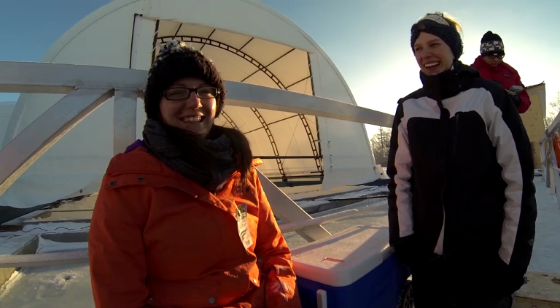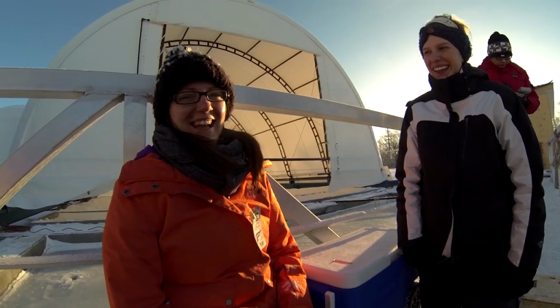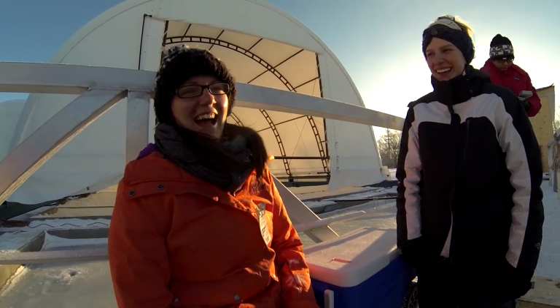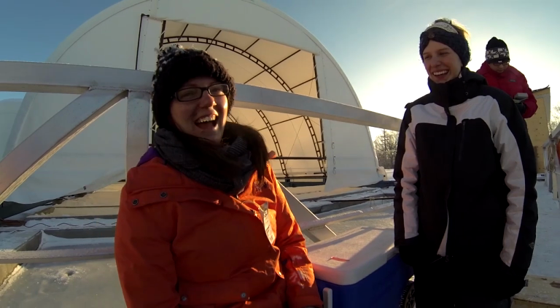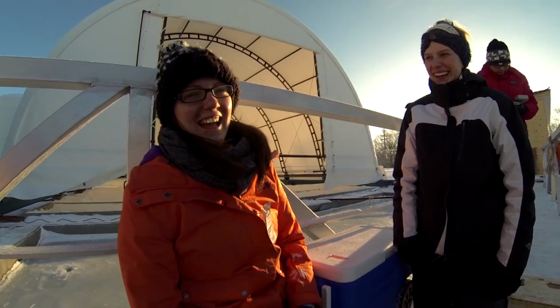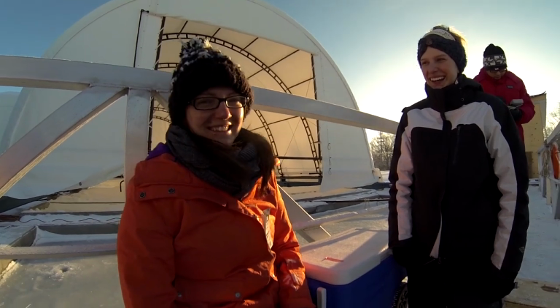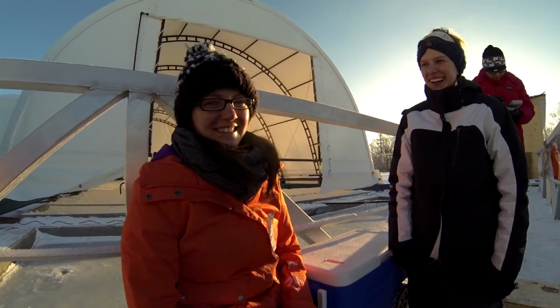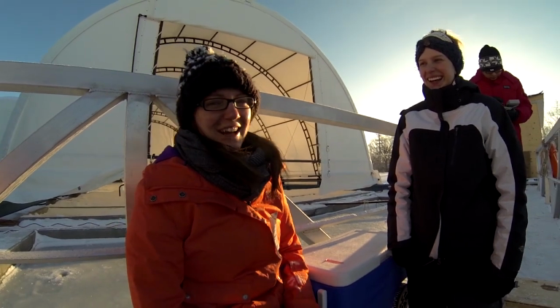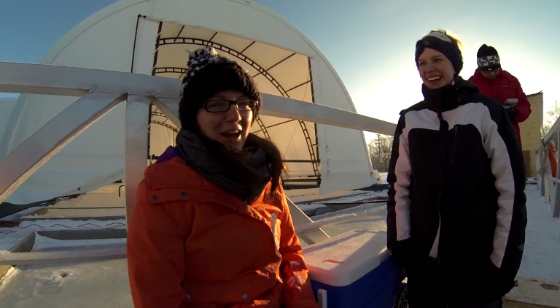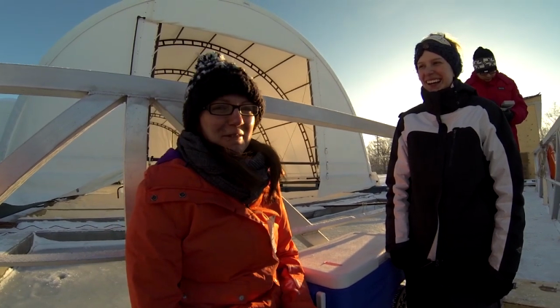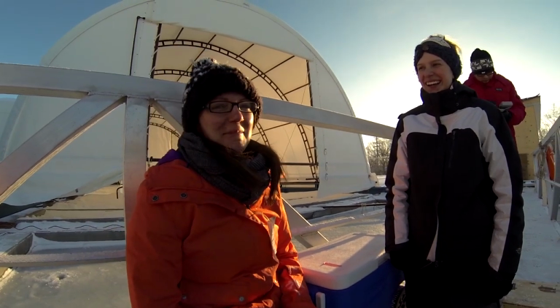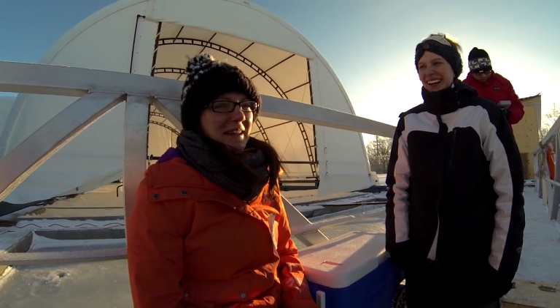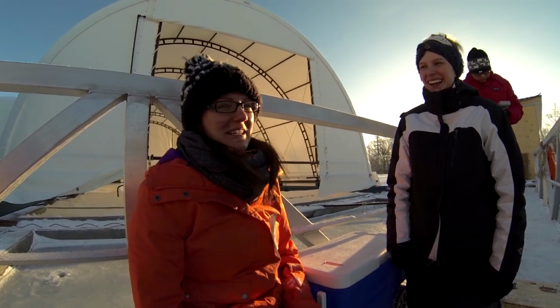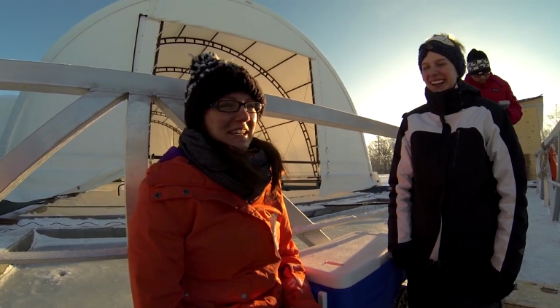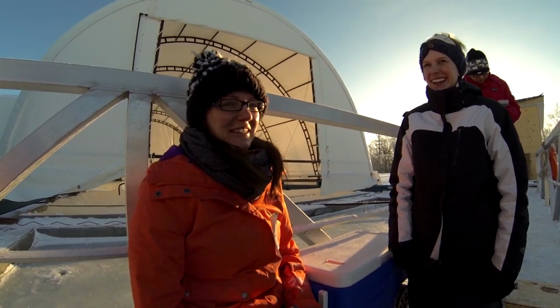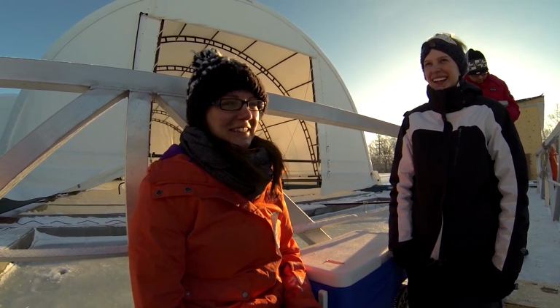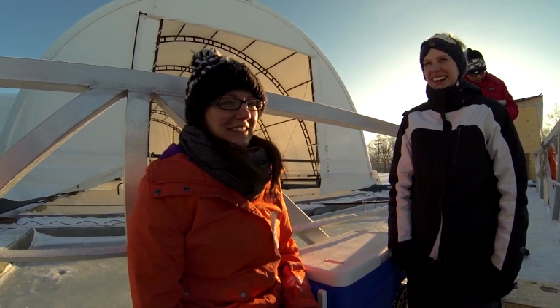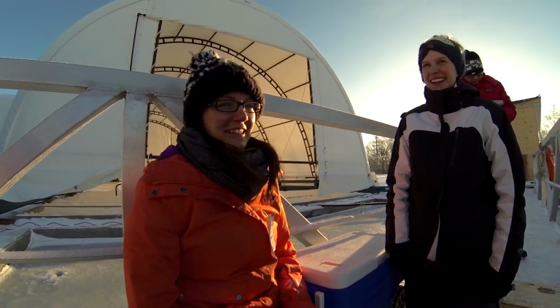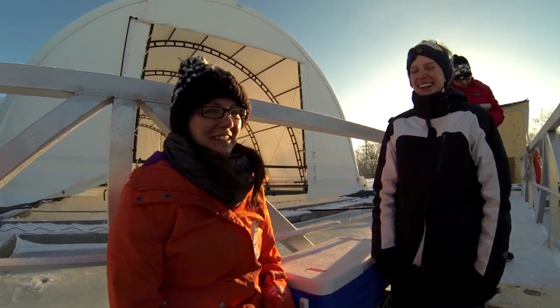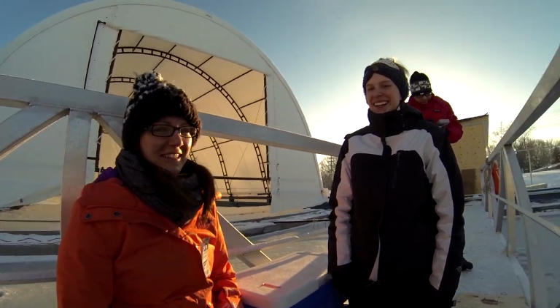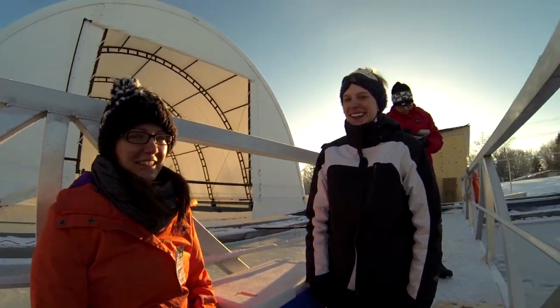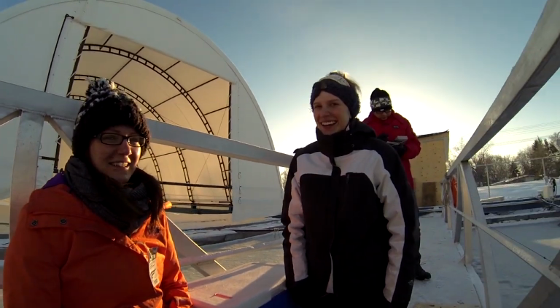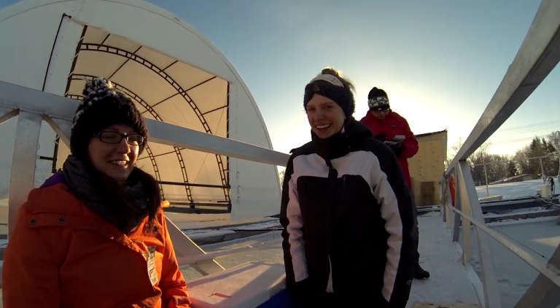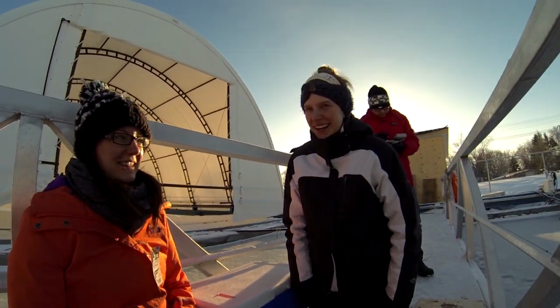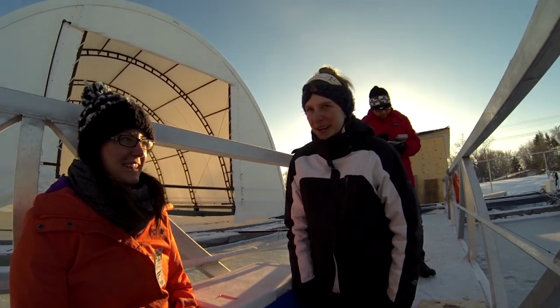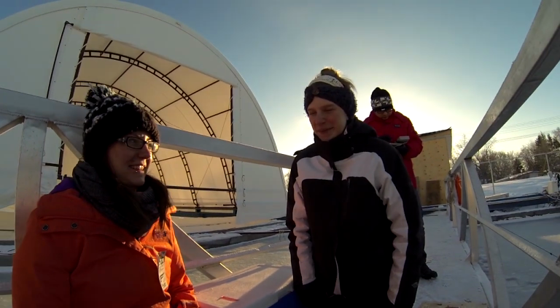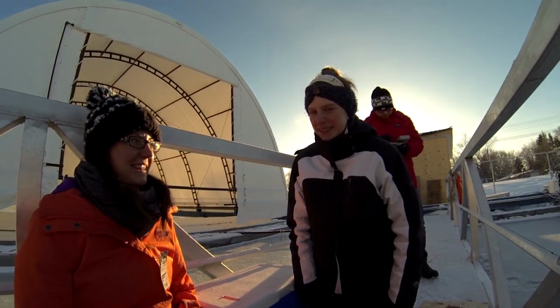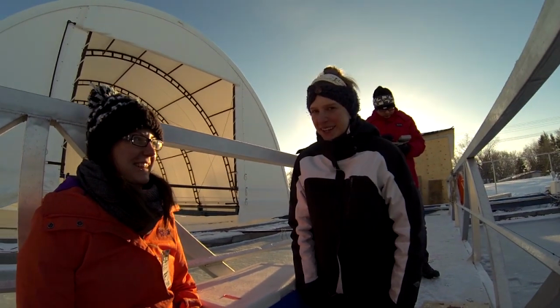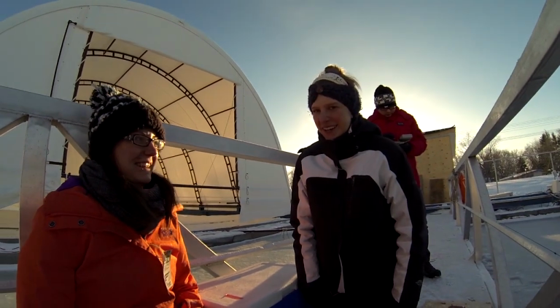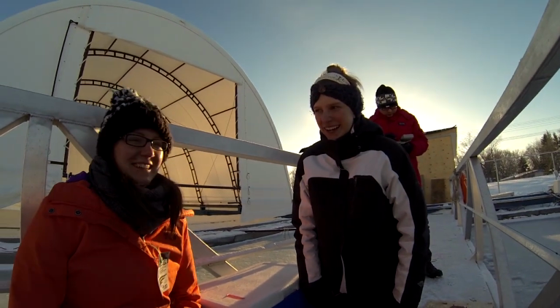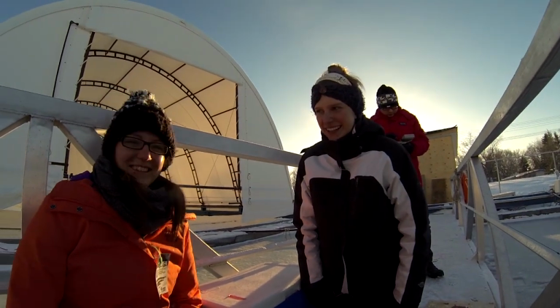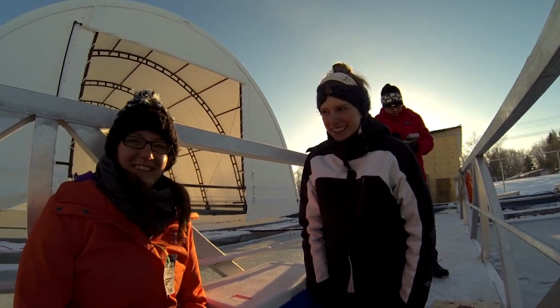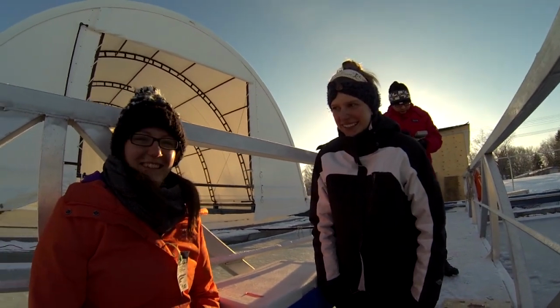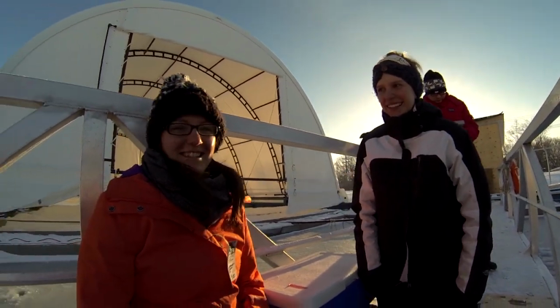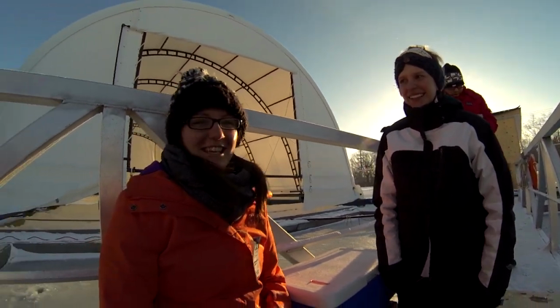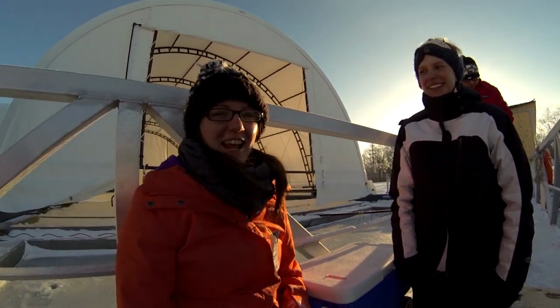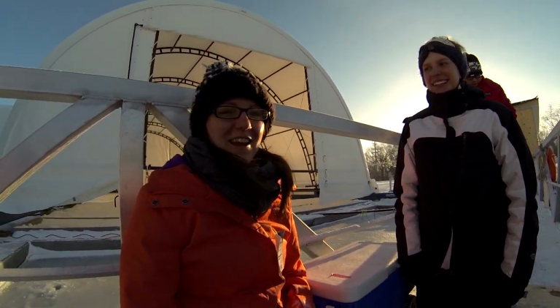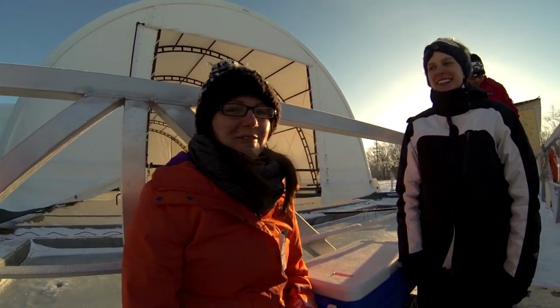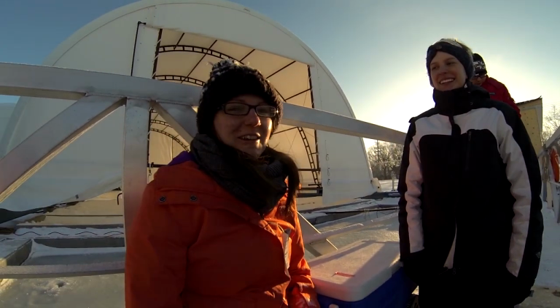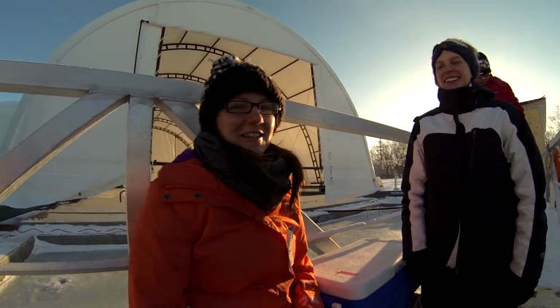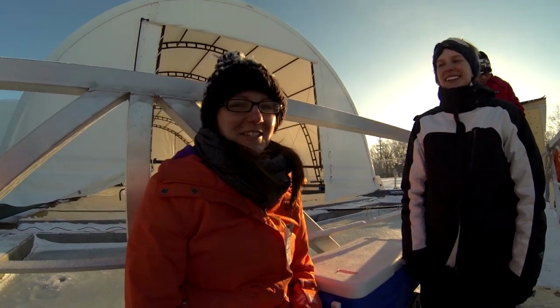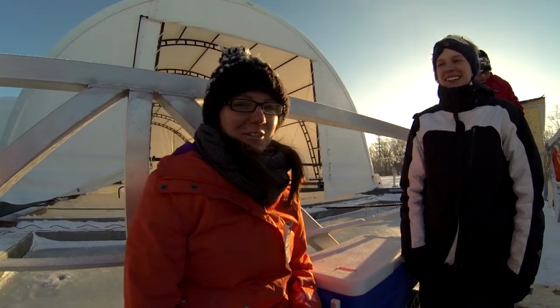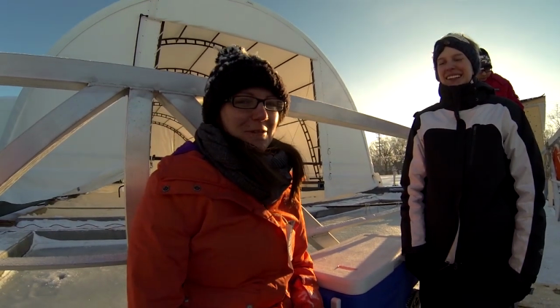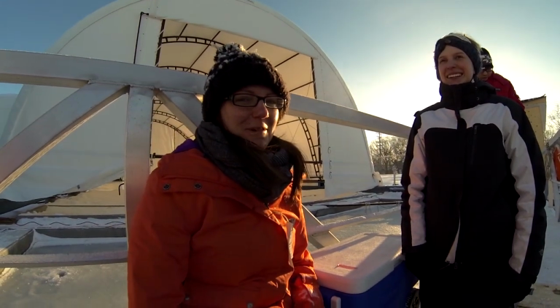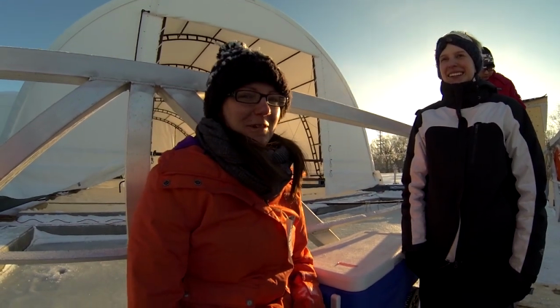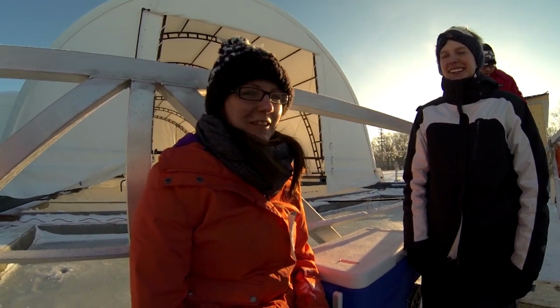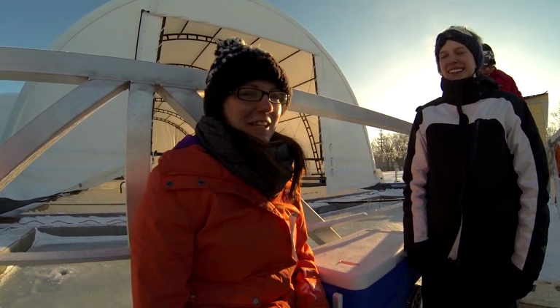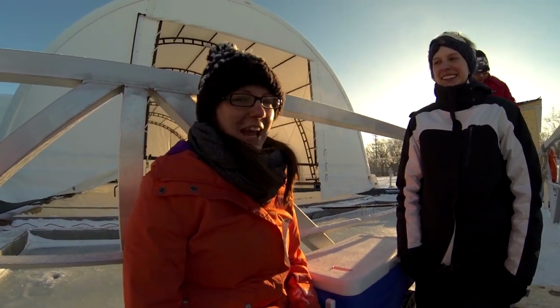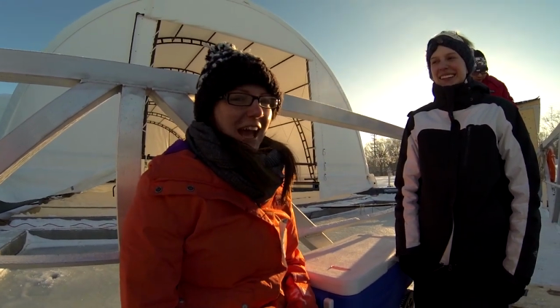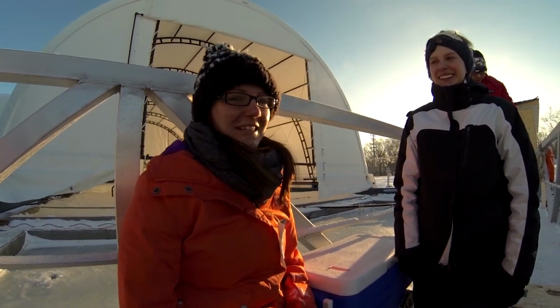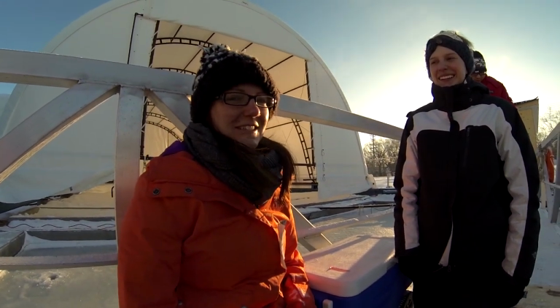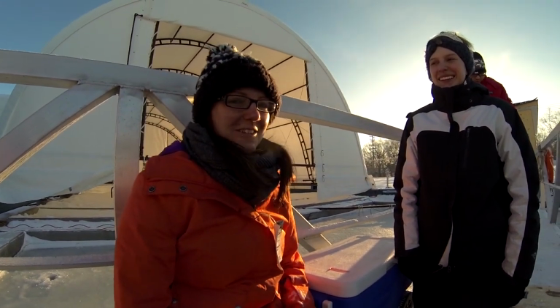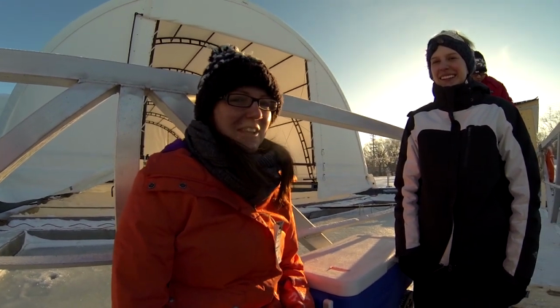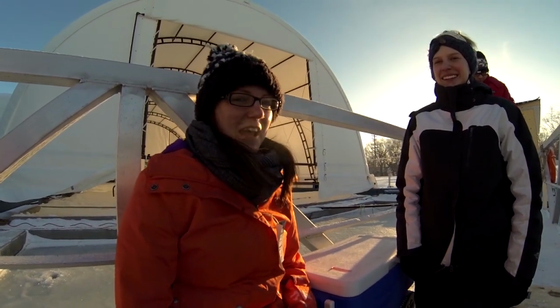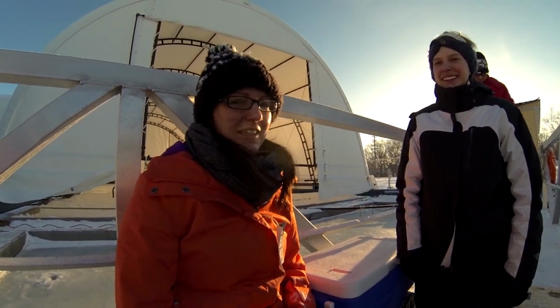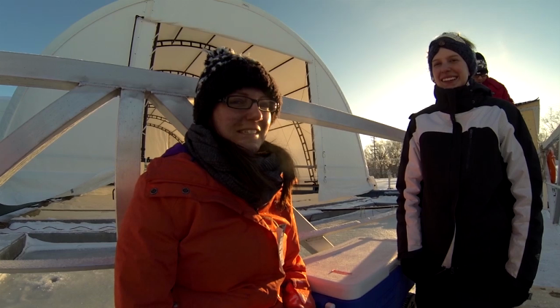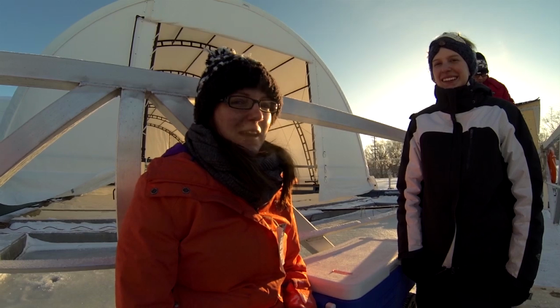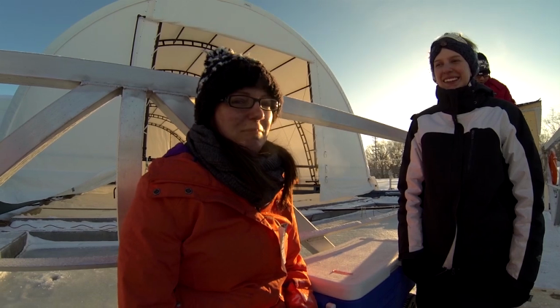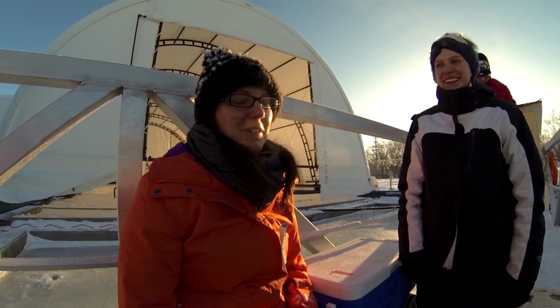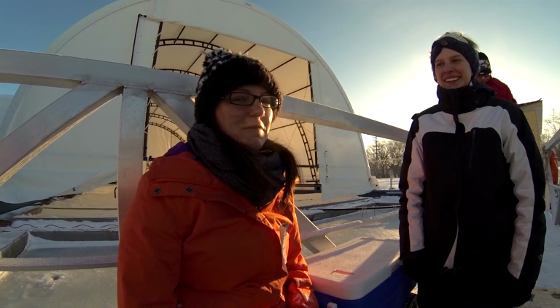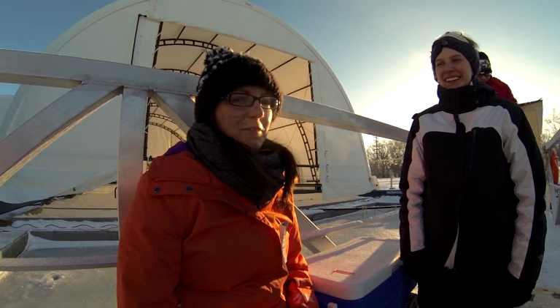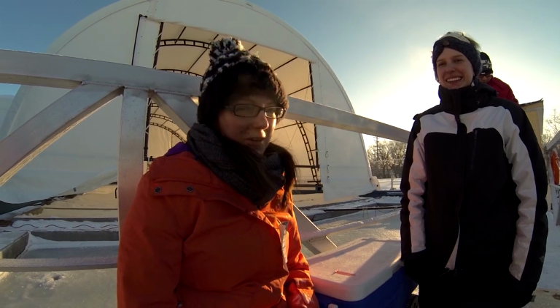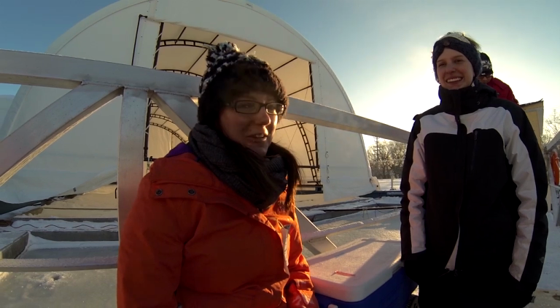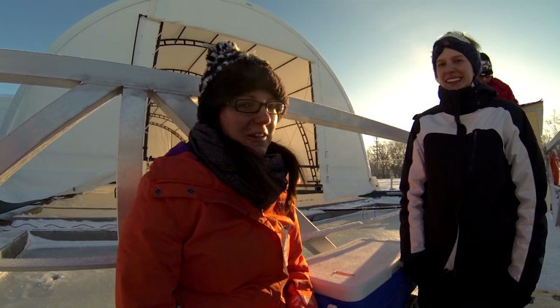Hi, I'm Amanda and I'm Sarah. Today we're going to show you about clean hands dirty hands sampling for mercury.